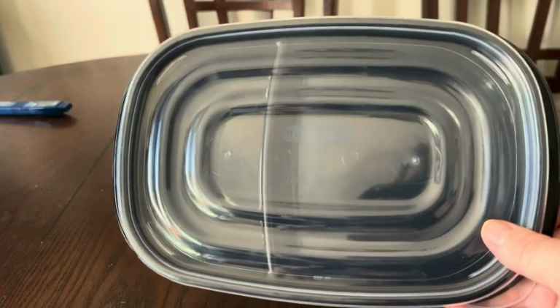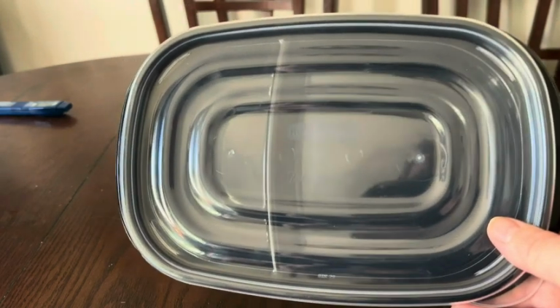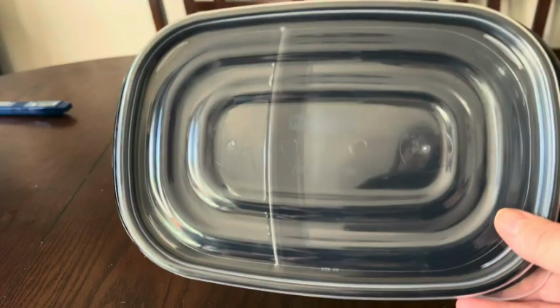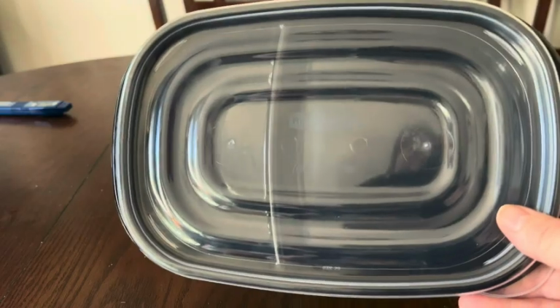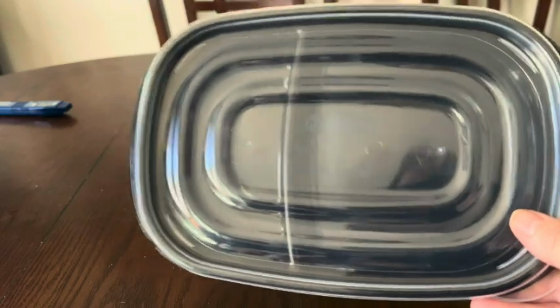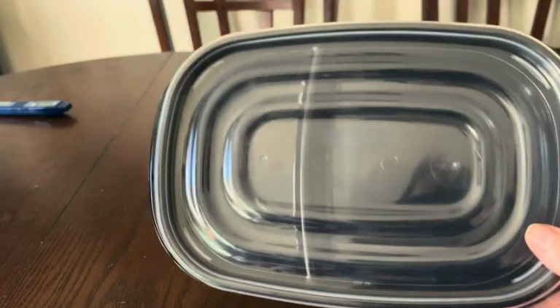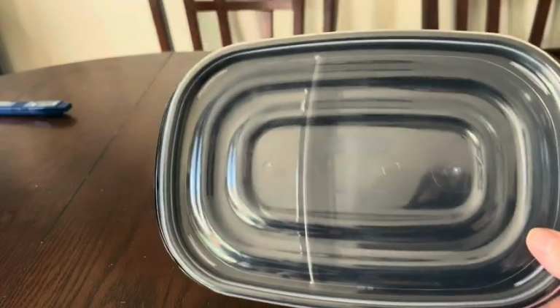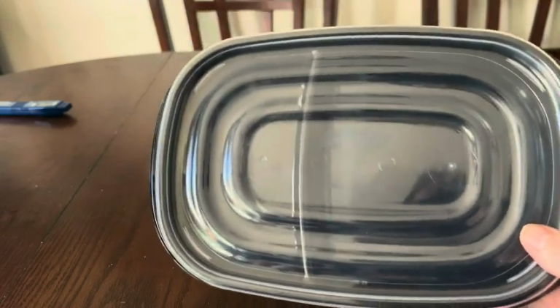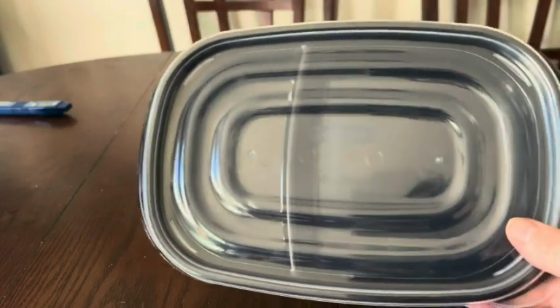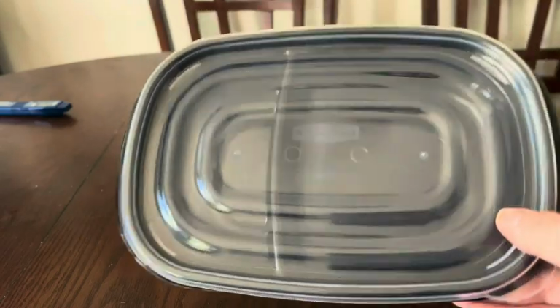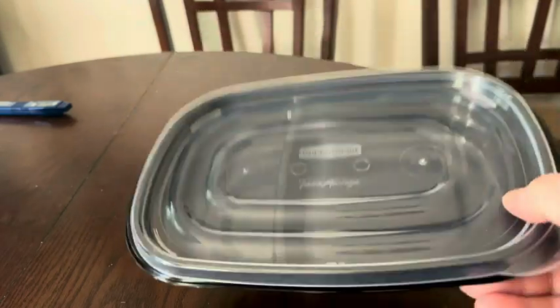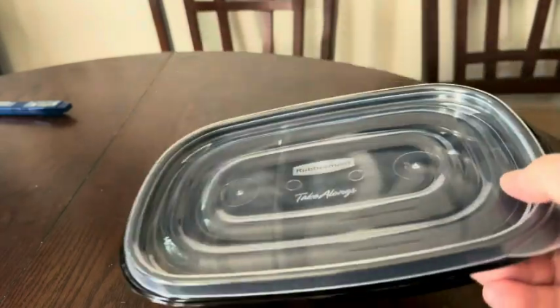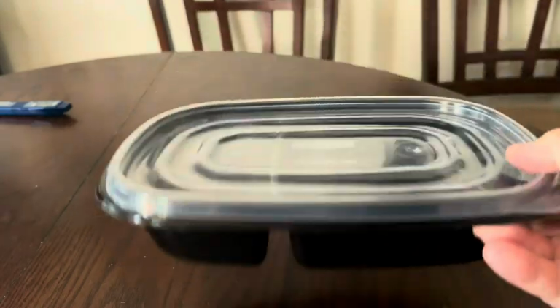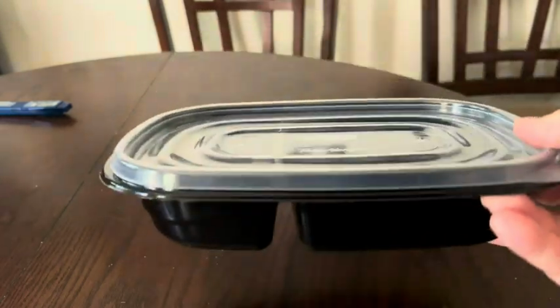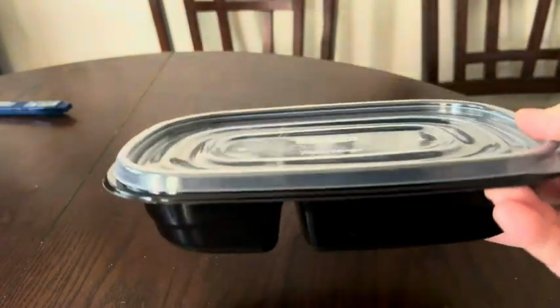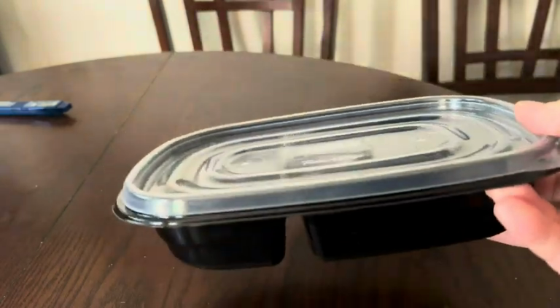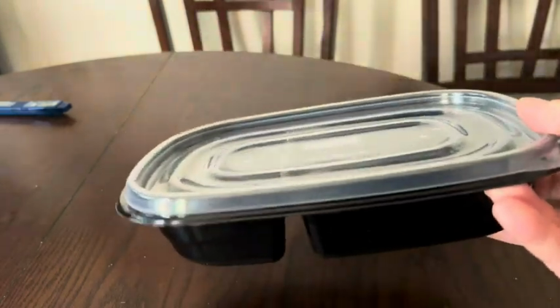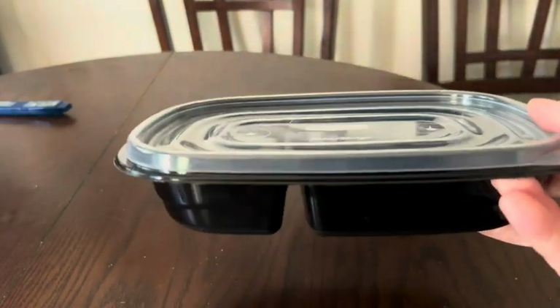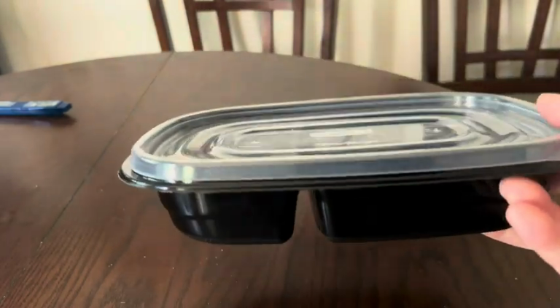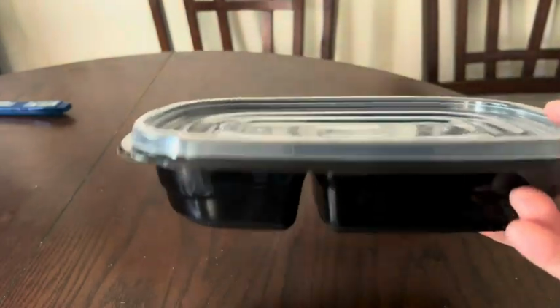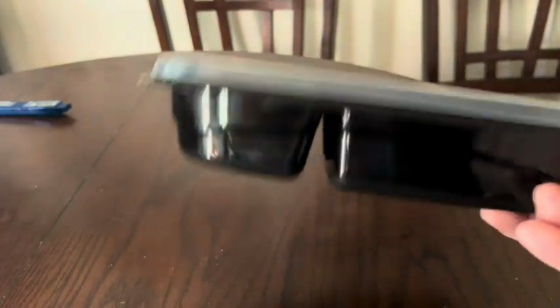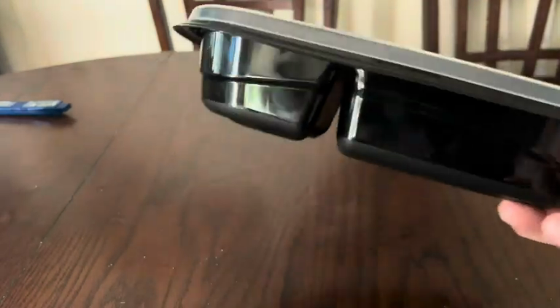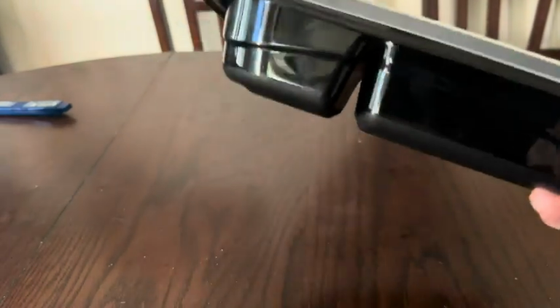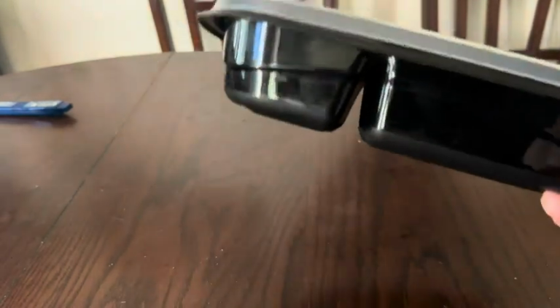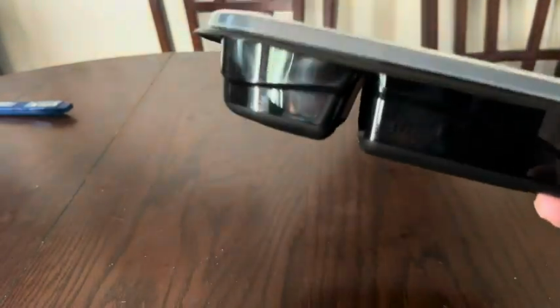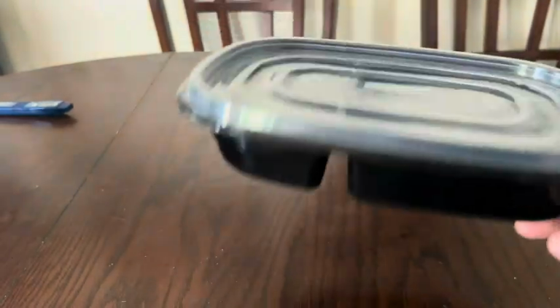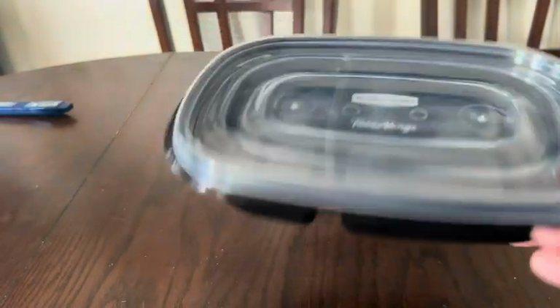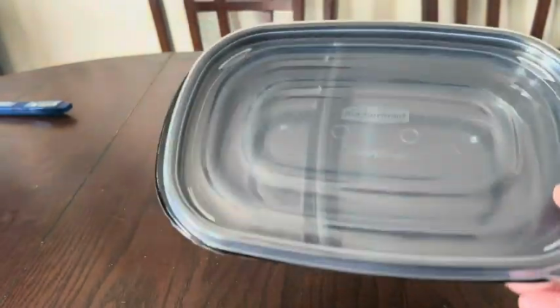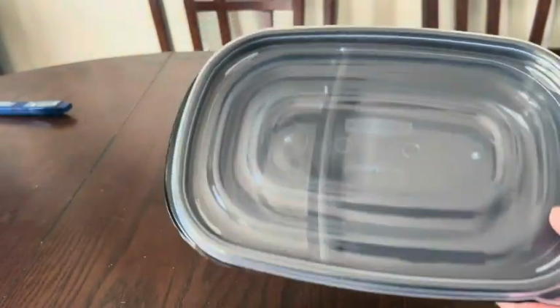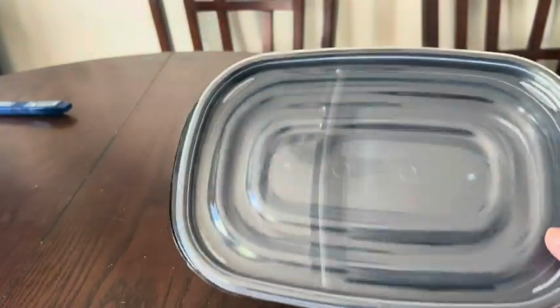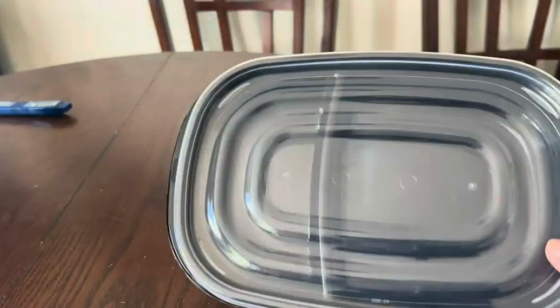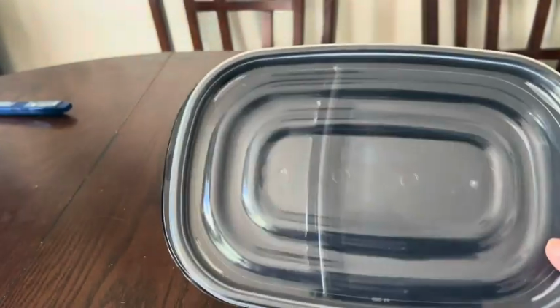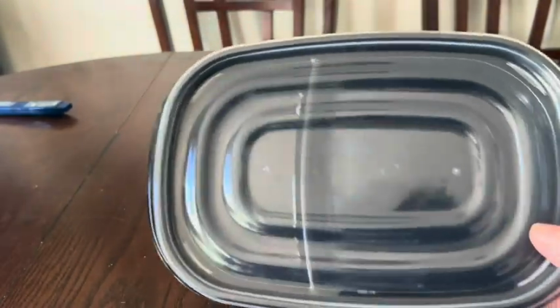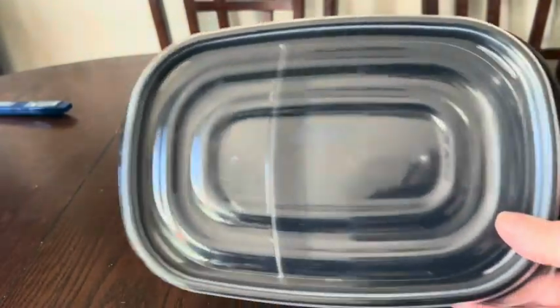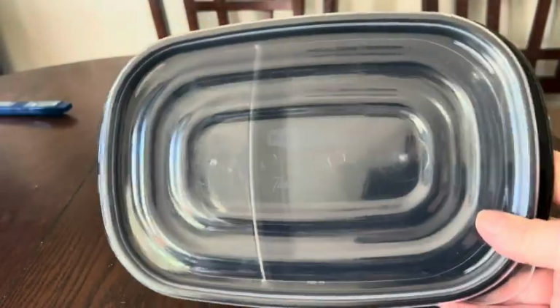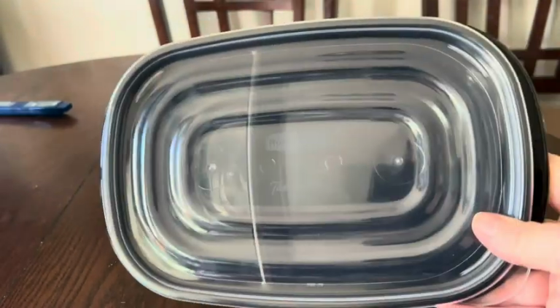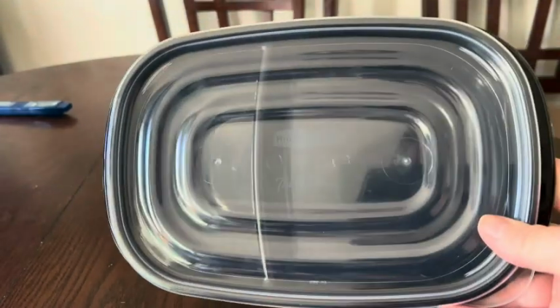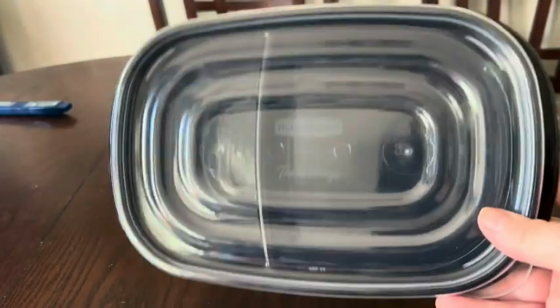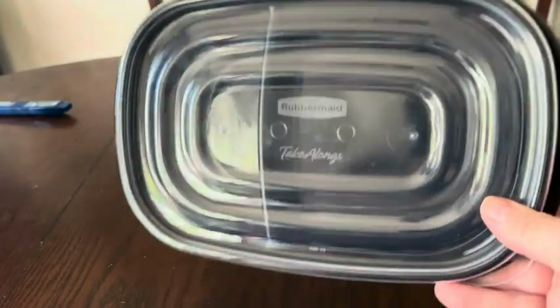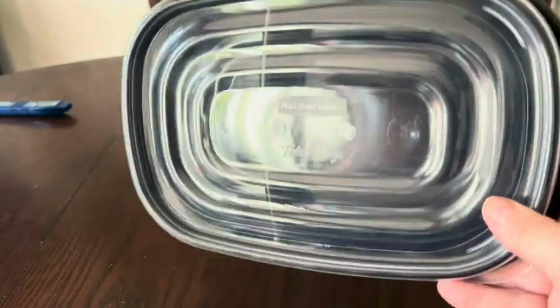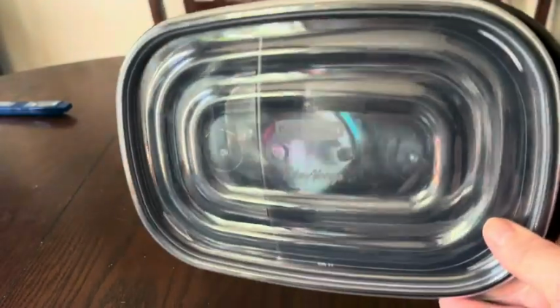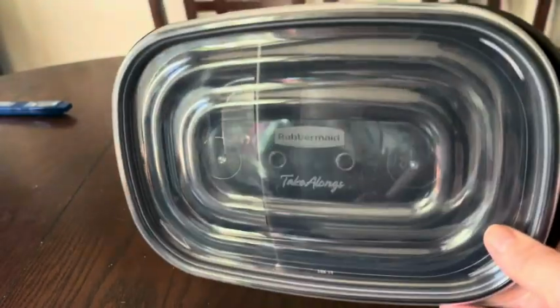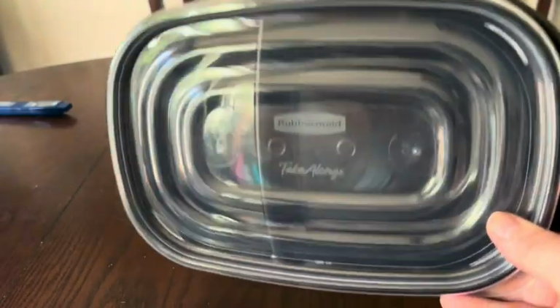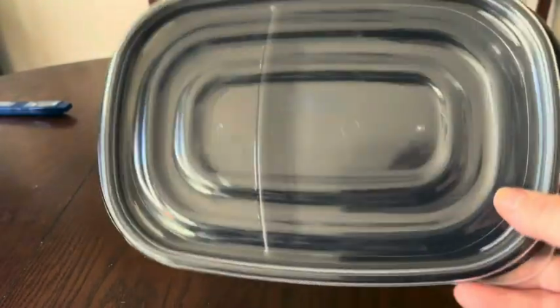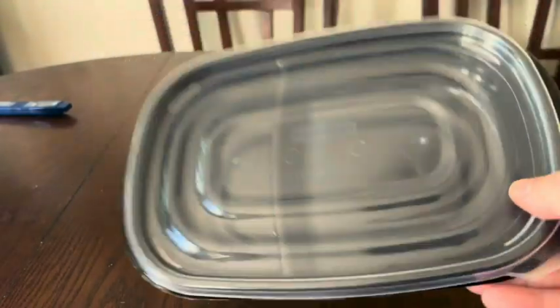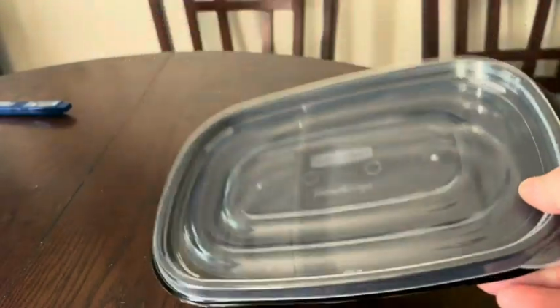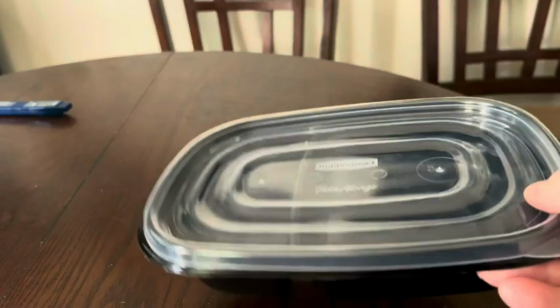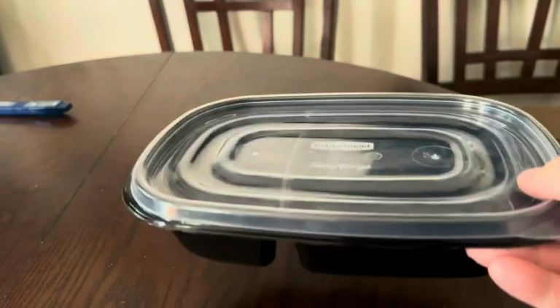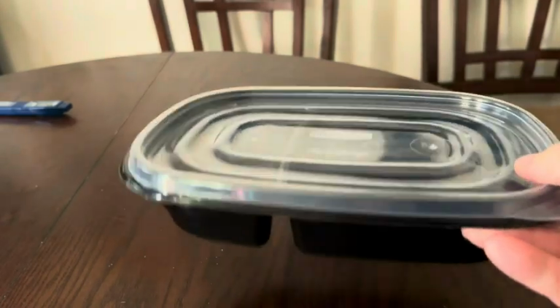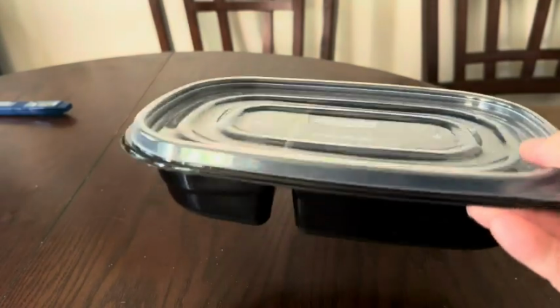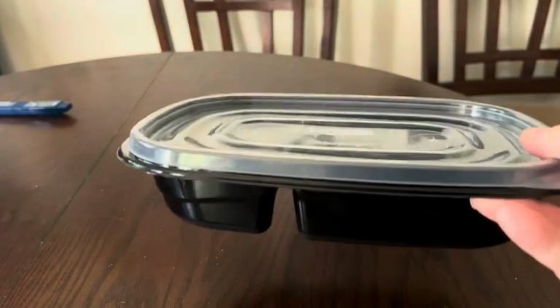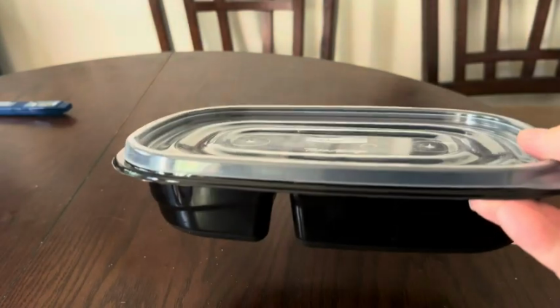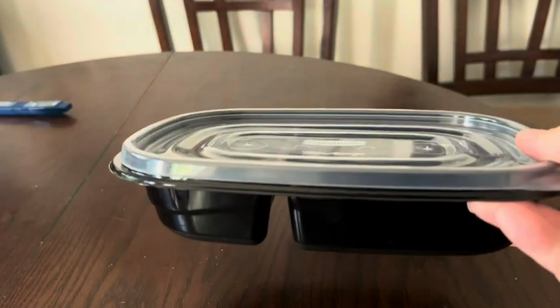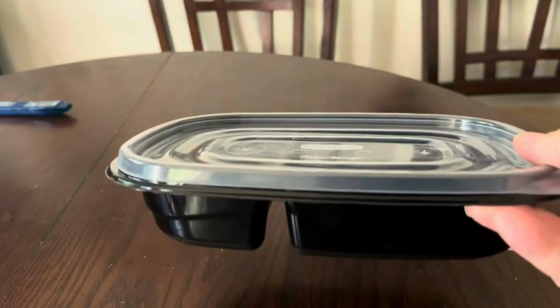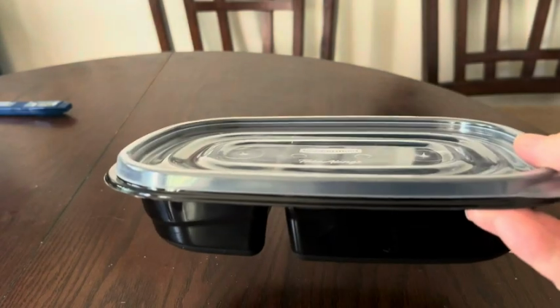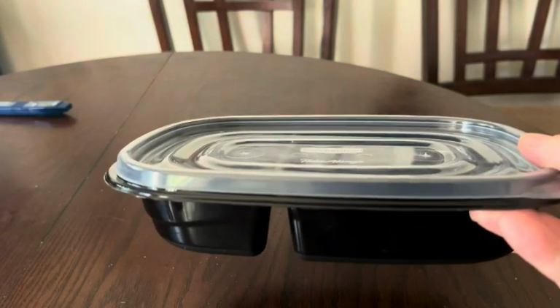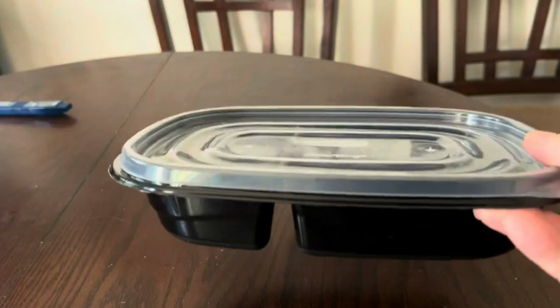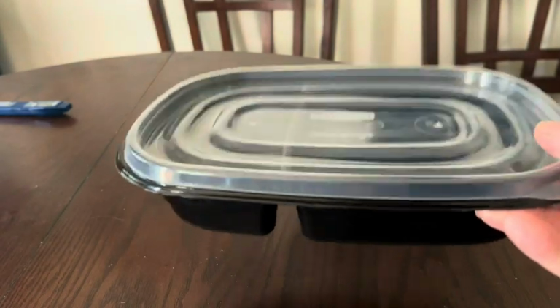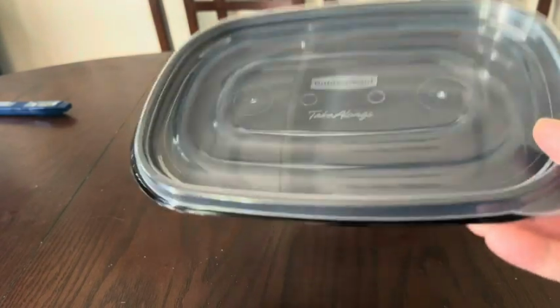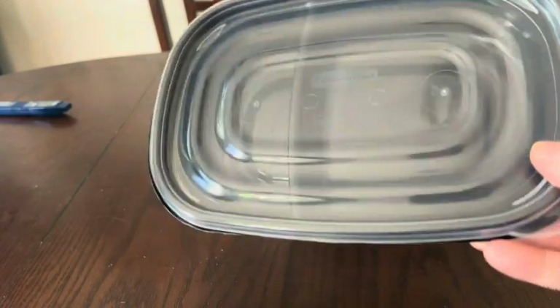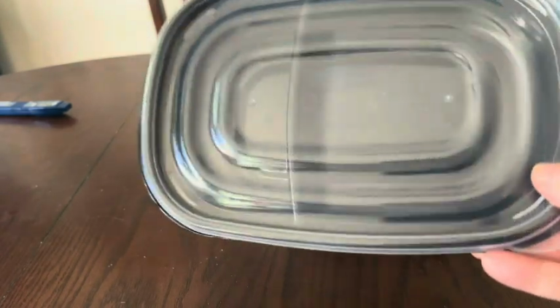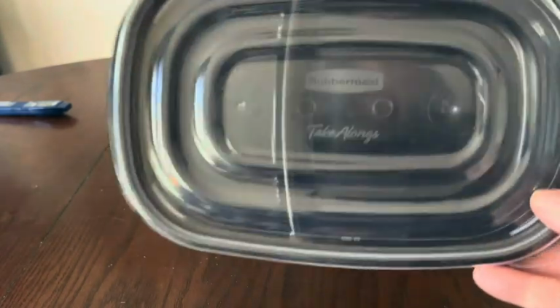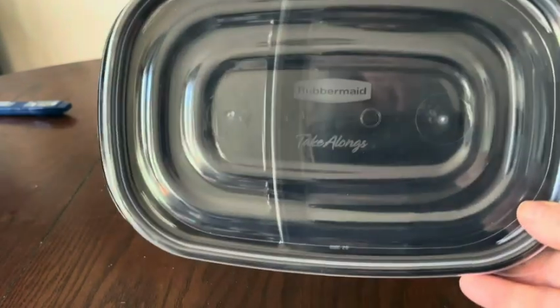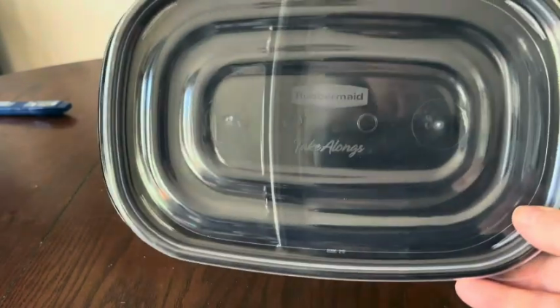I highly recommend these — they work well, they're microwave safe, and I give this product a 10 out of 10.